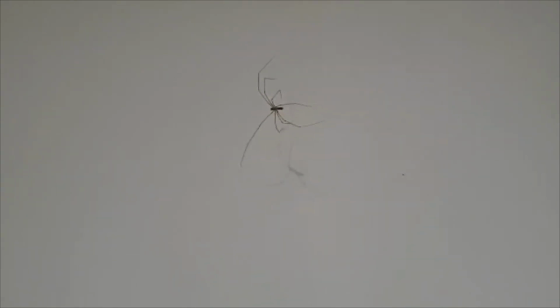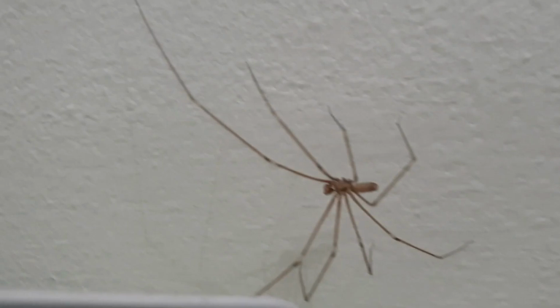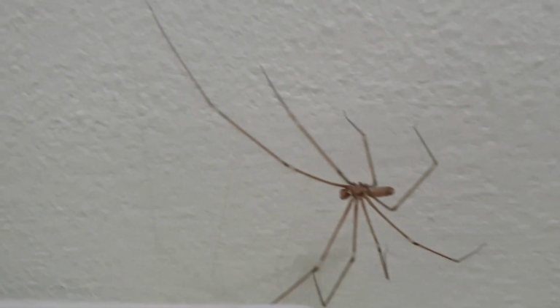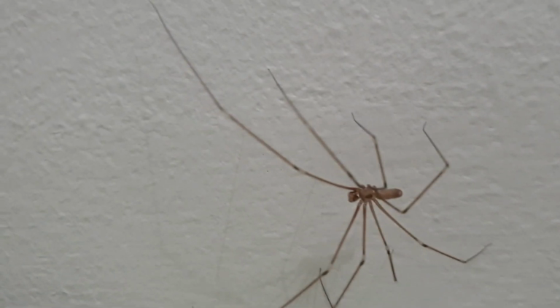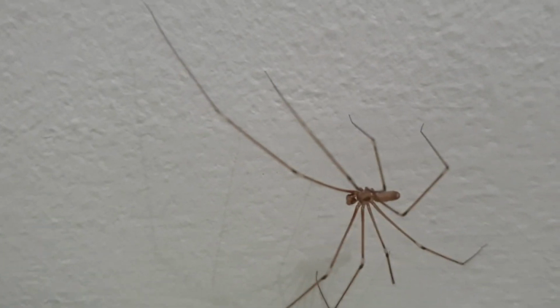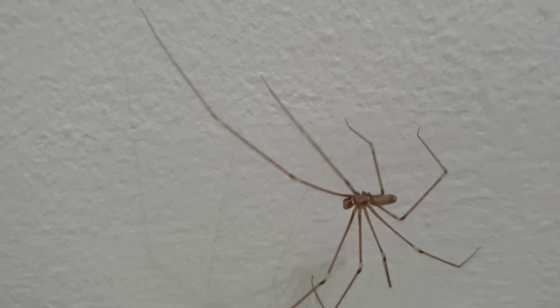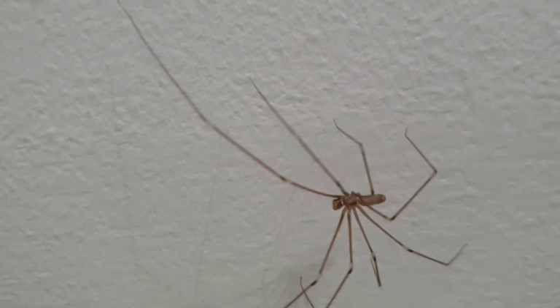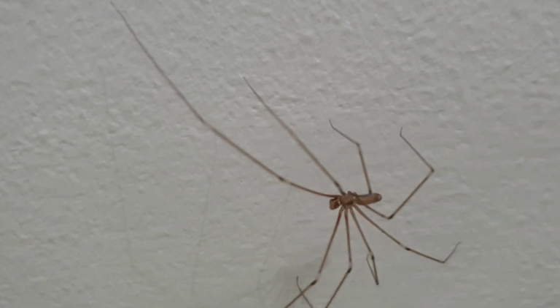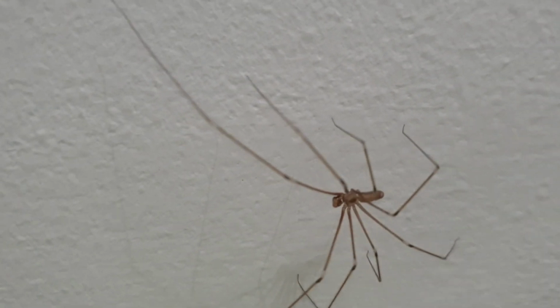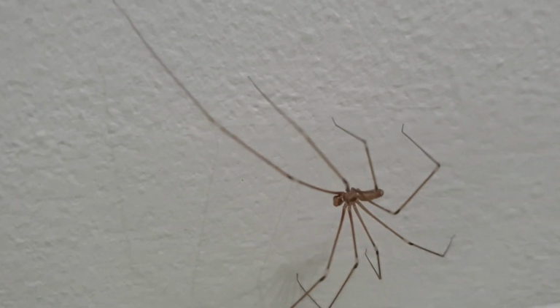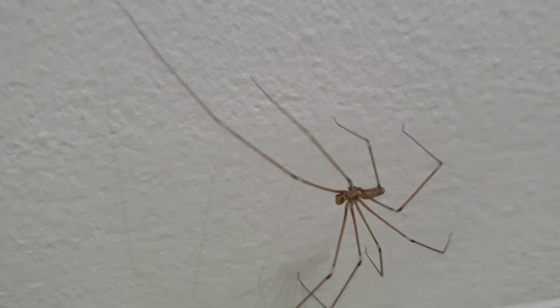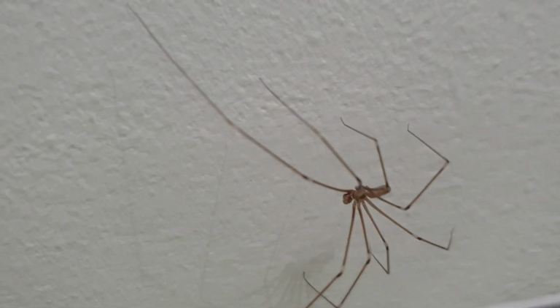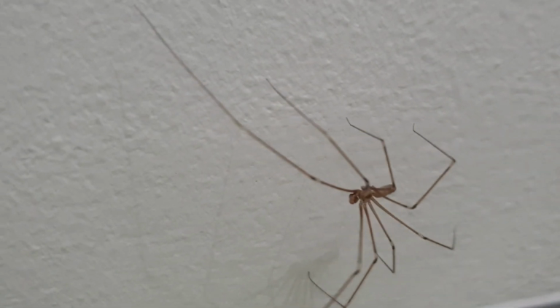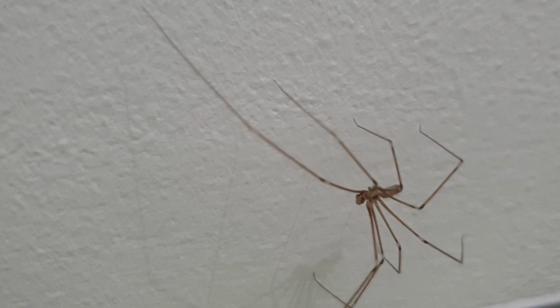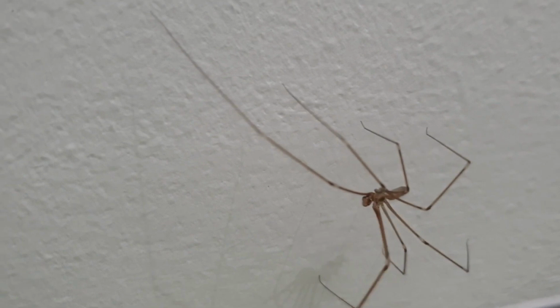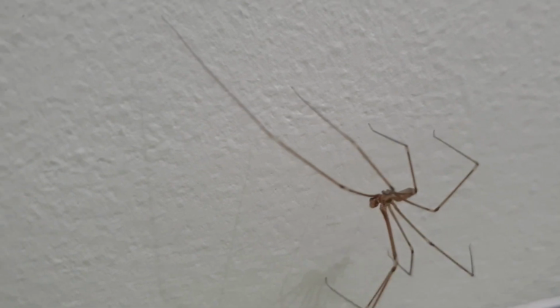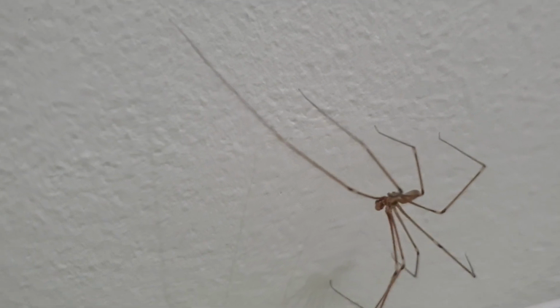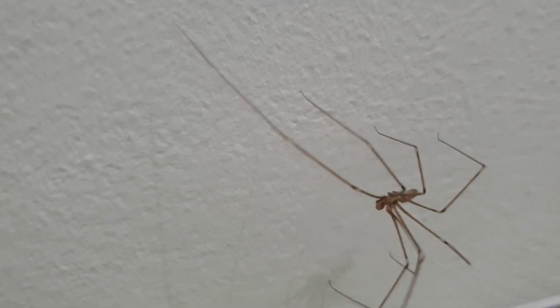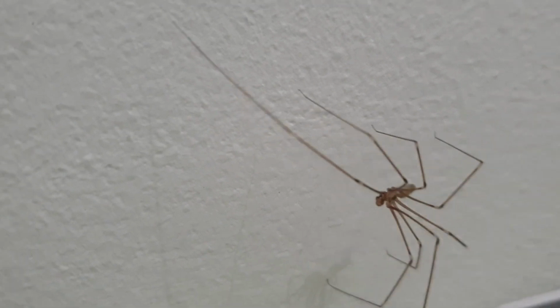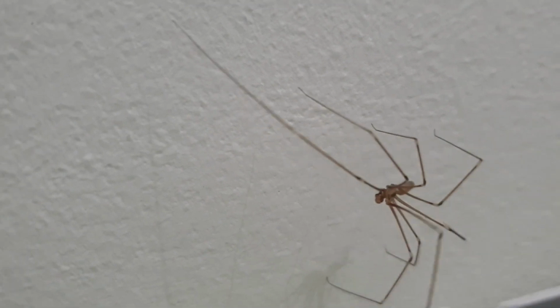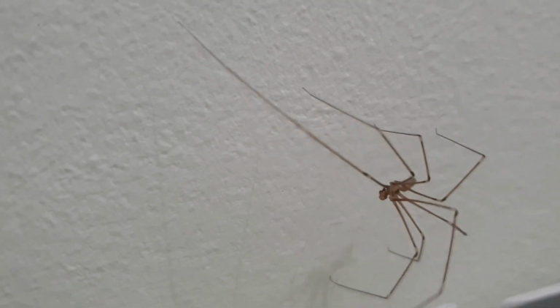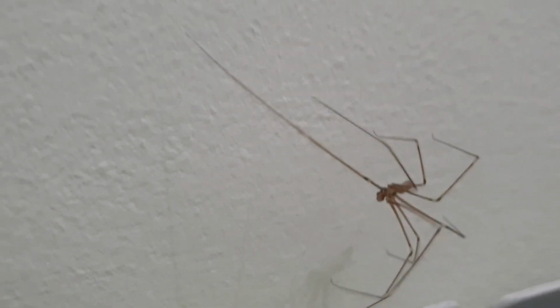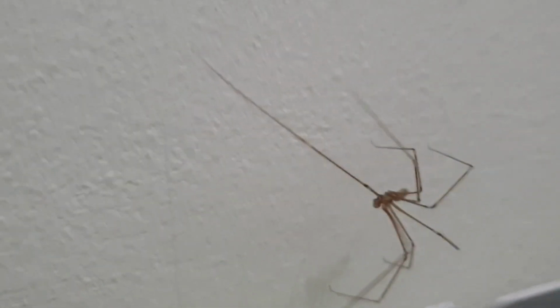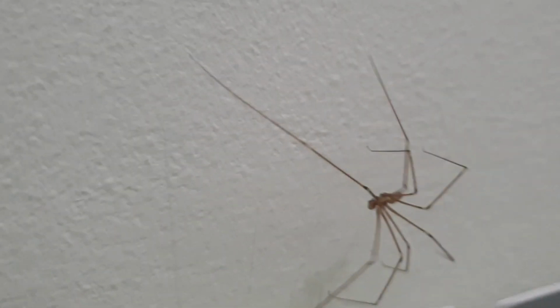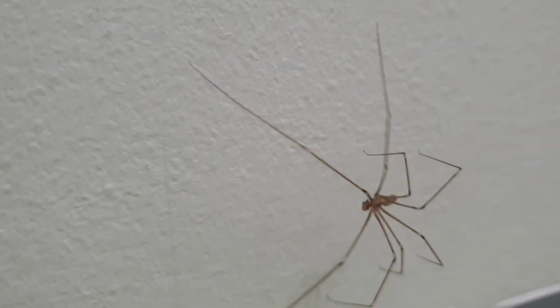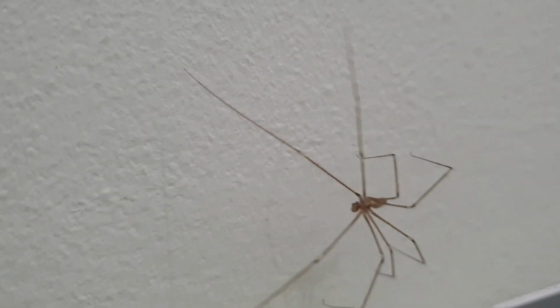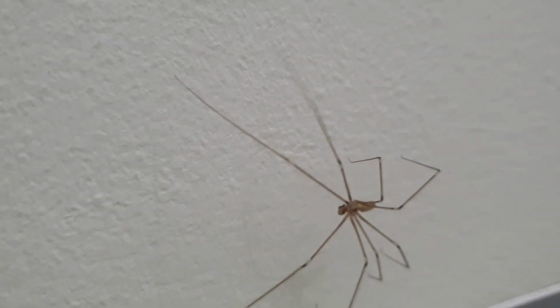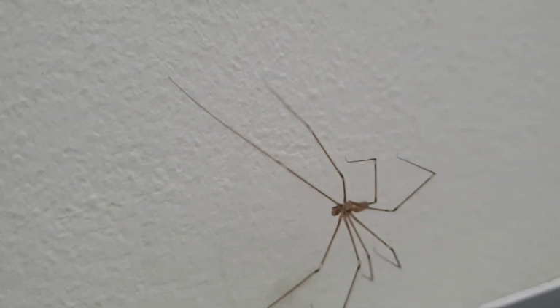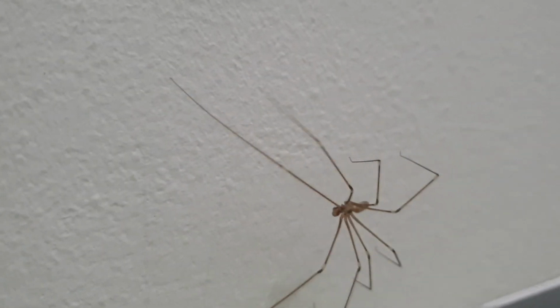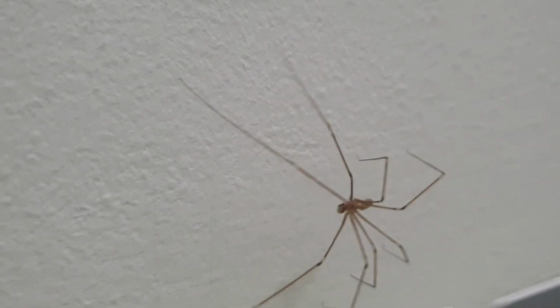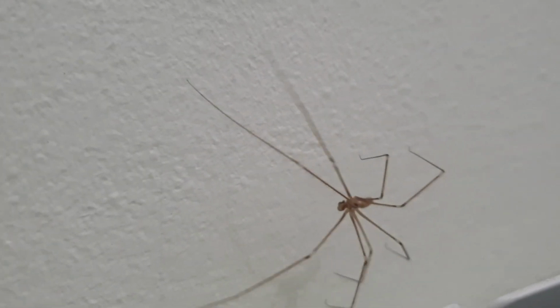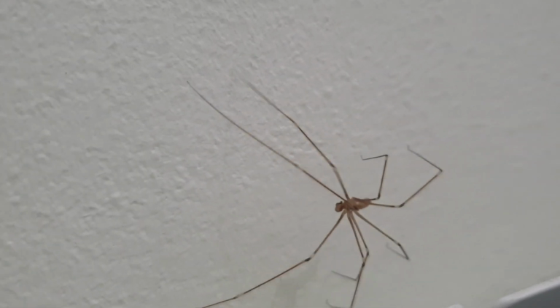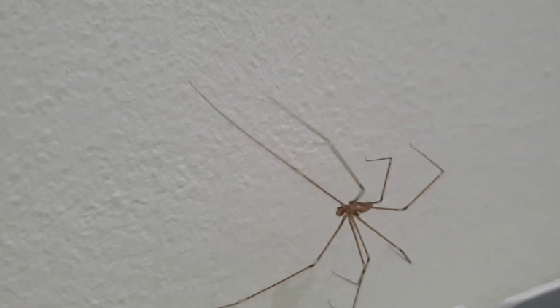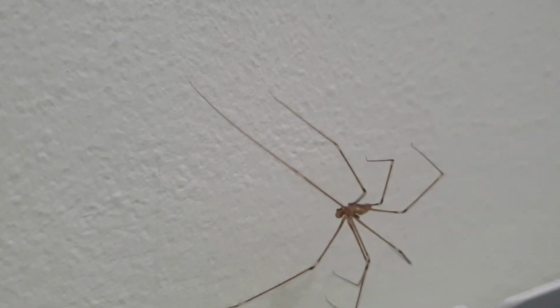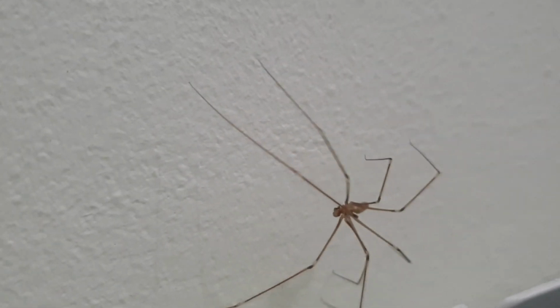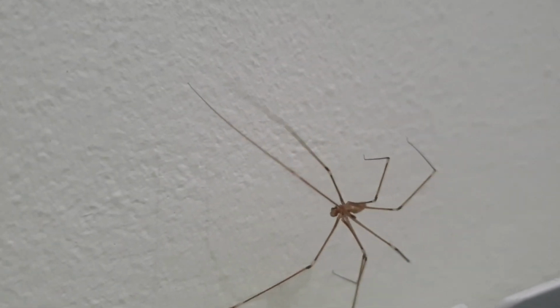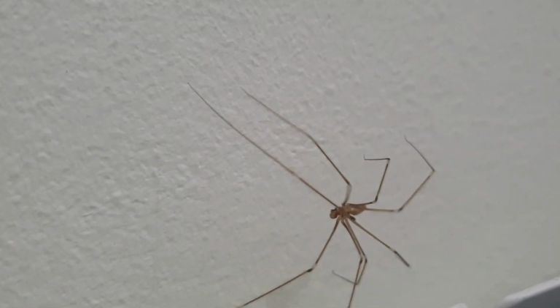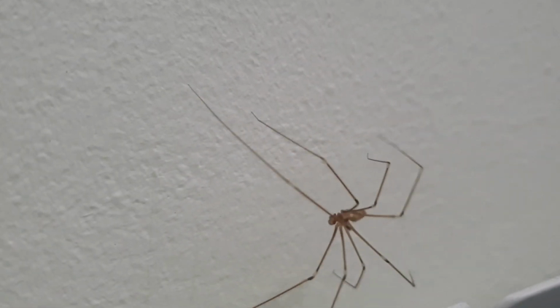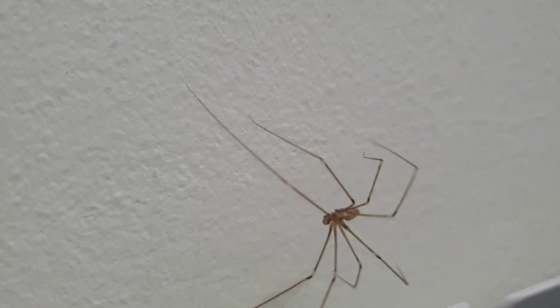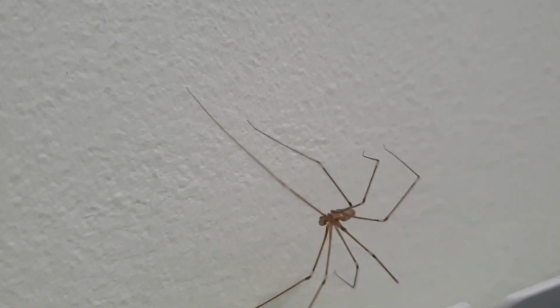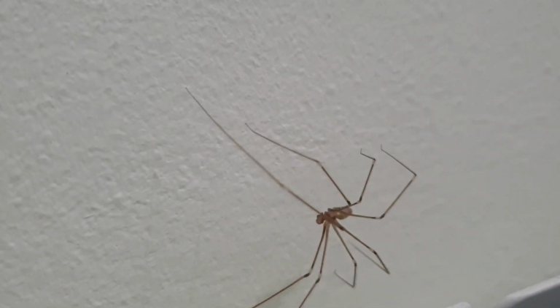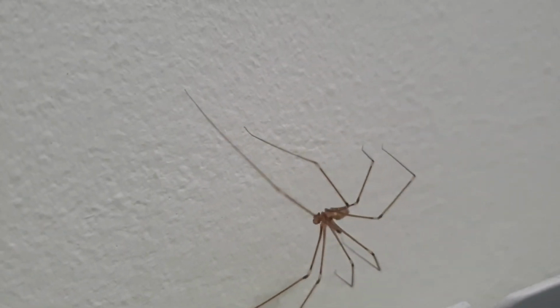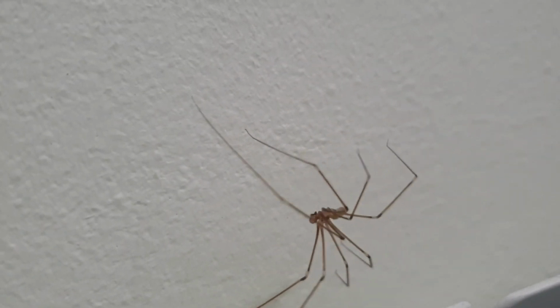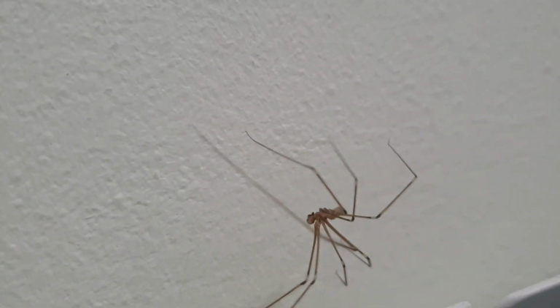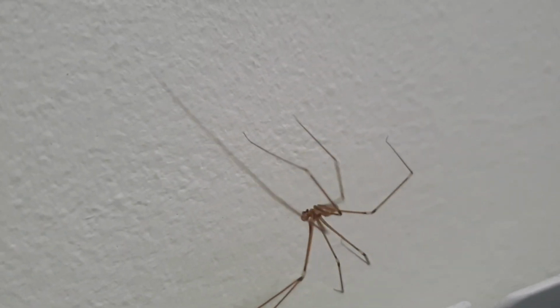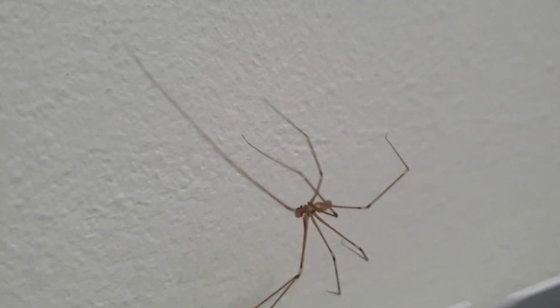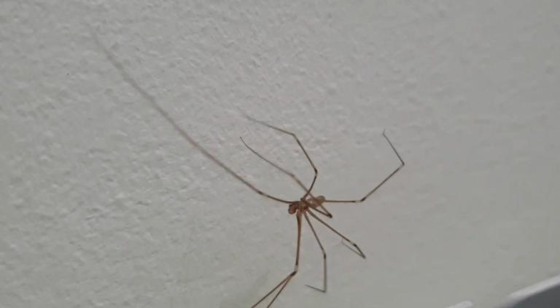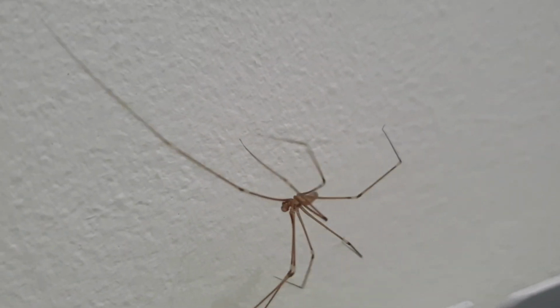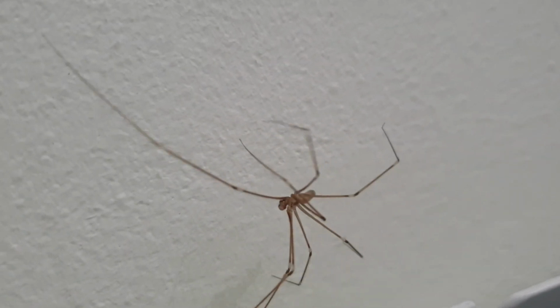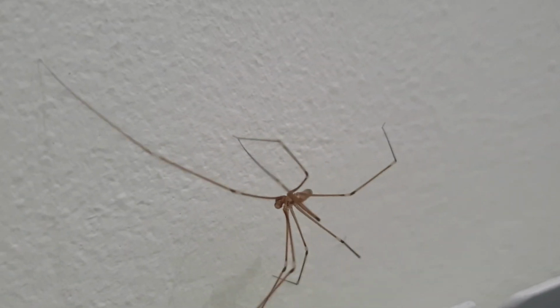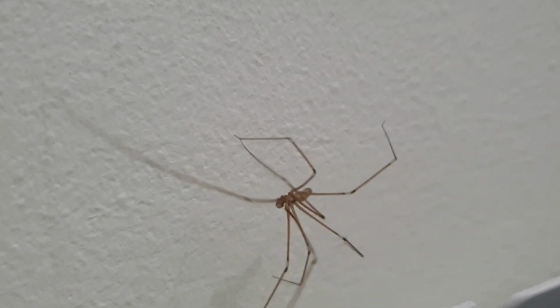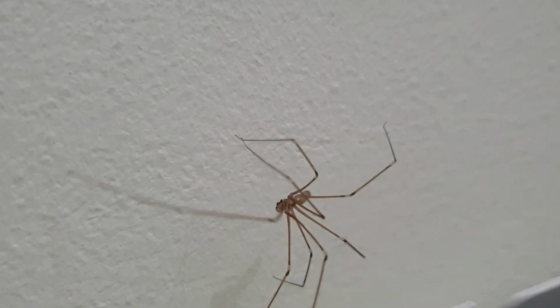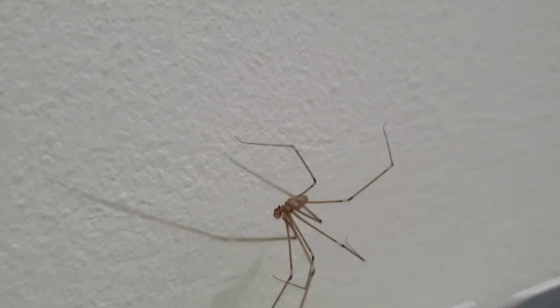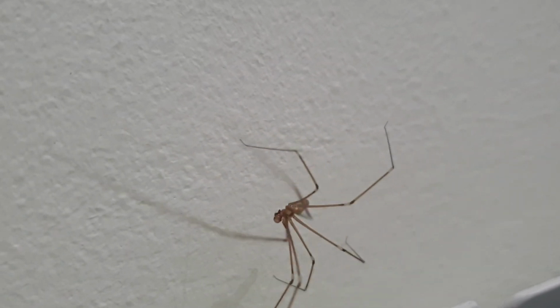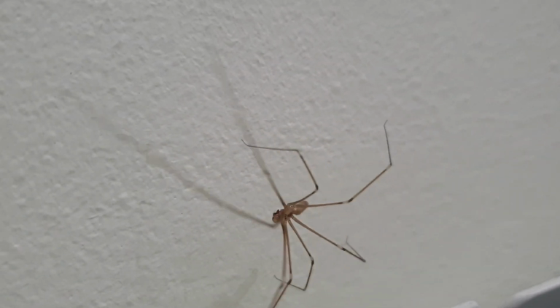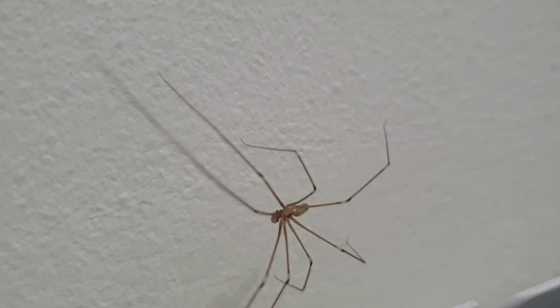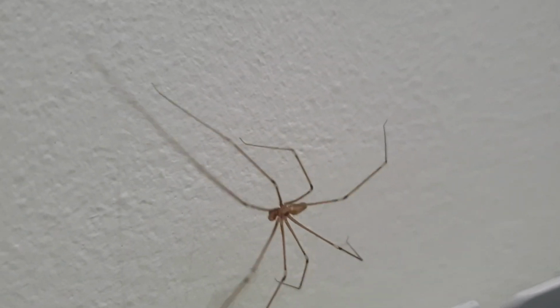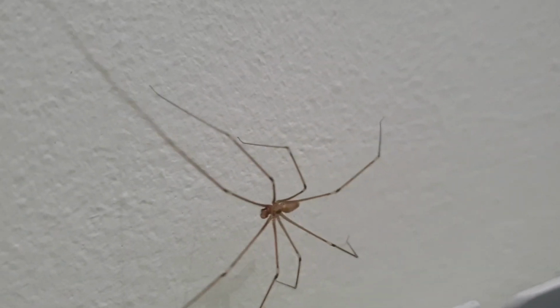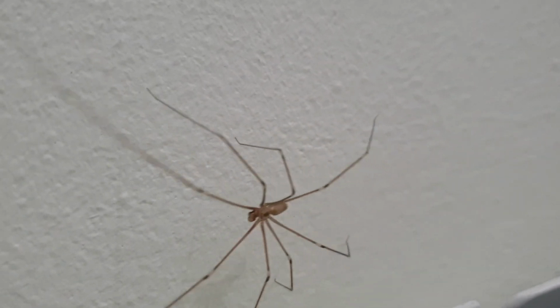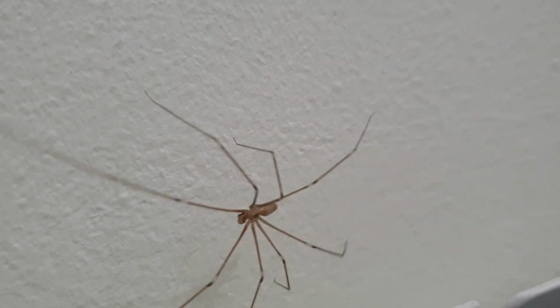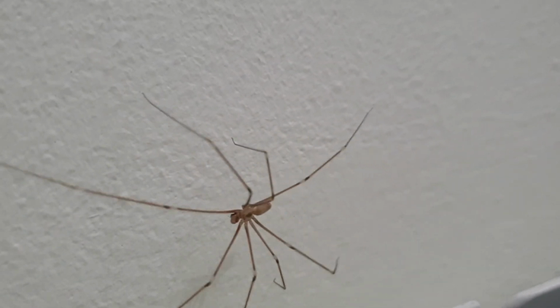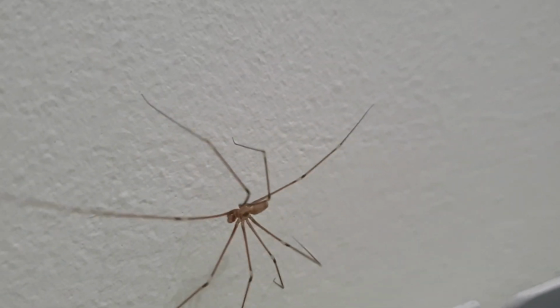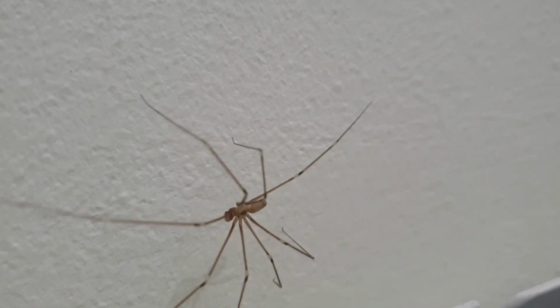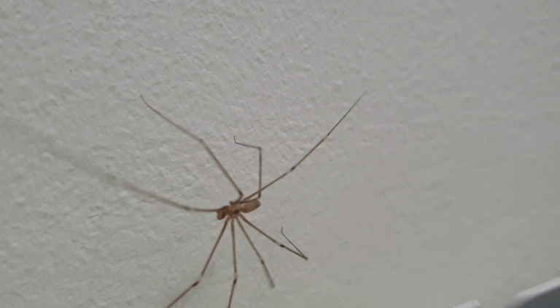So next time you find one of these long-legged critters, consider giving them a warm welcome.